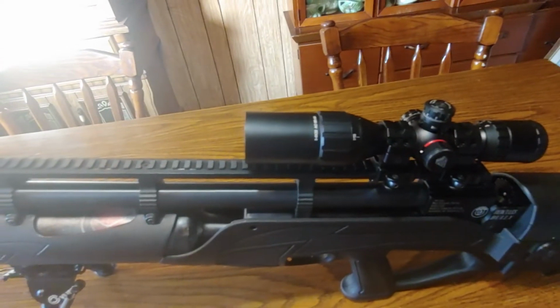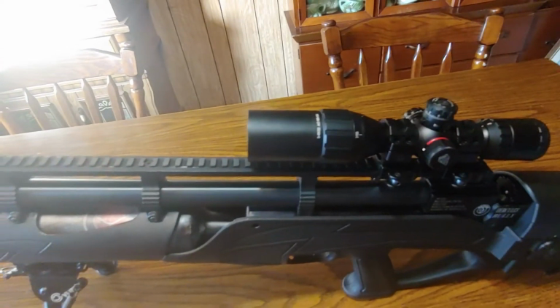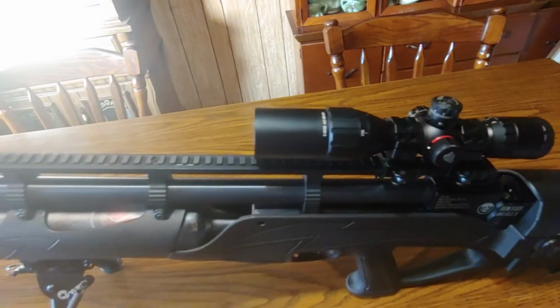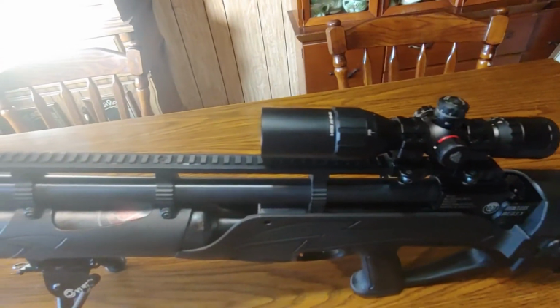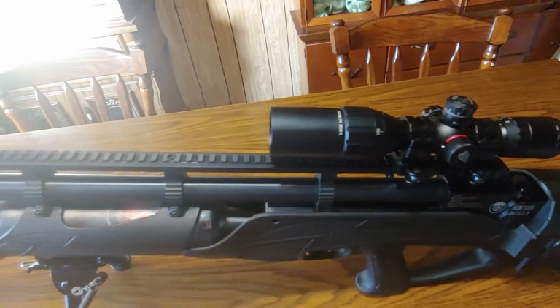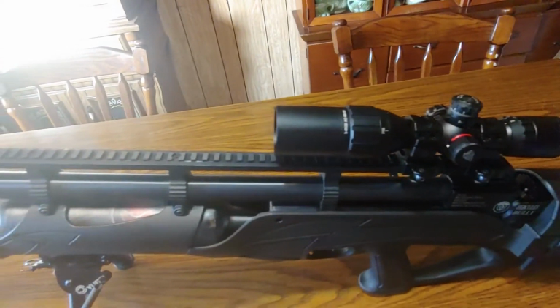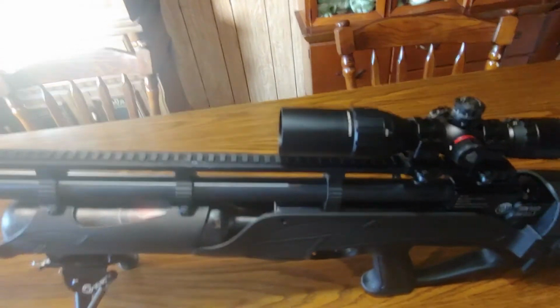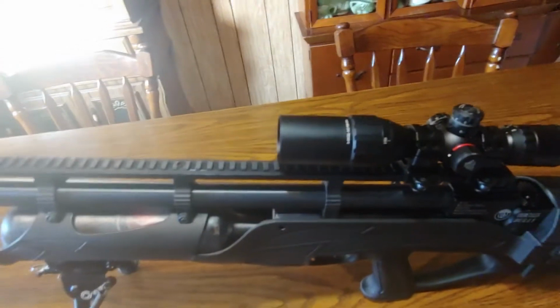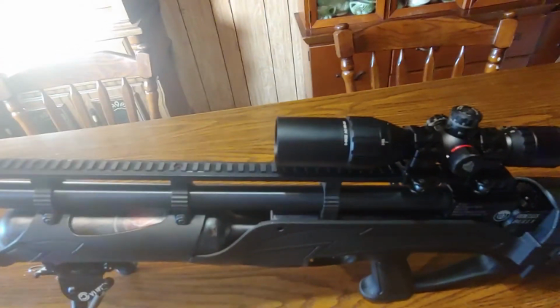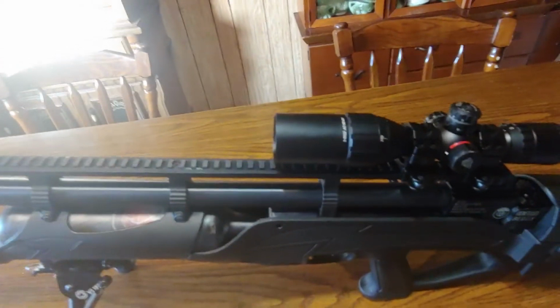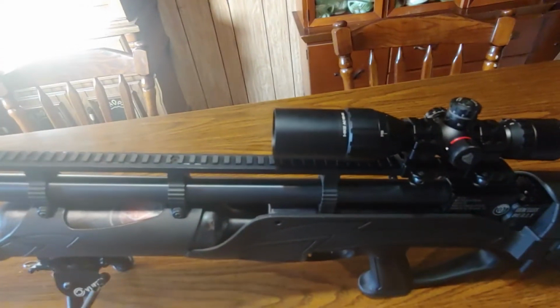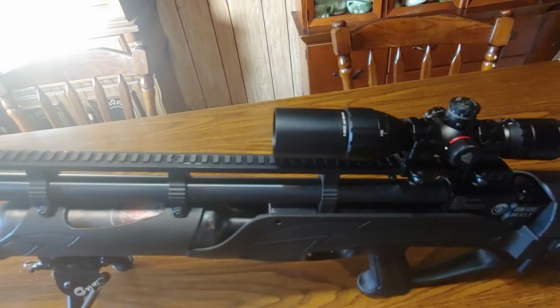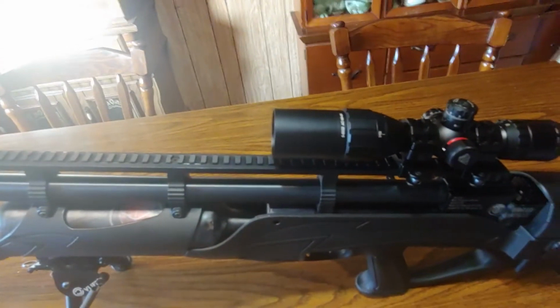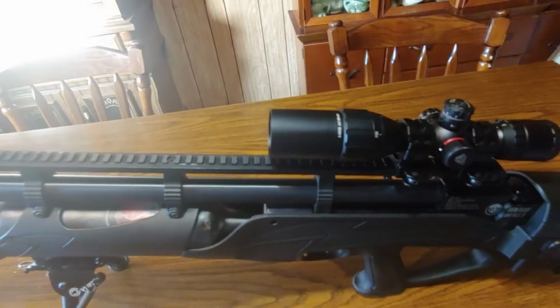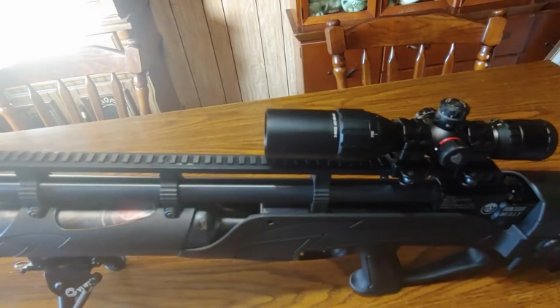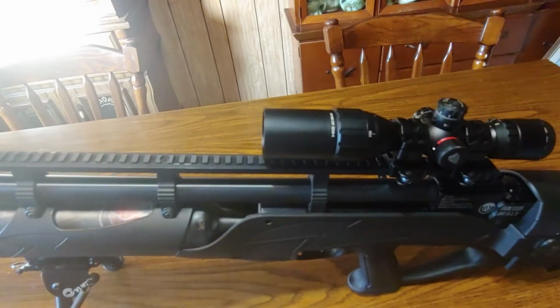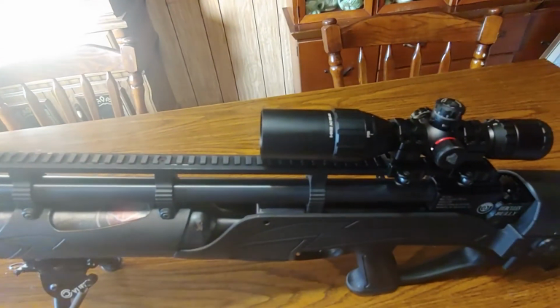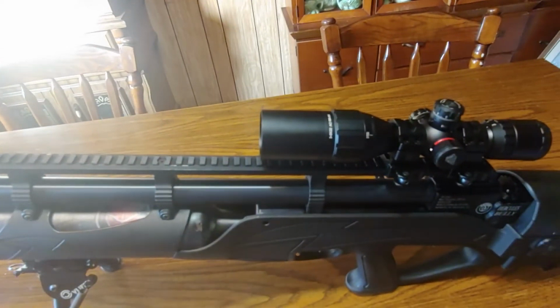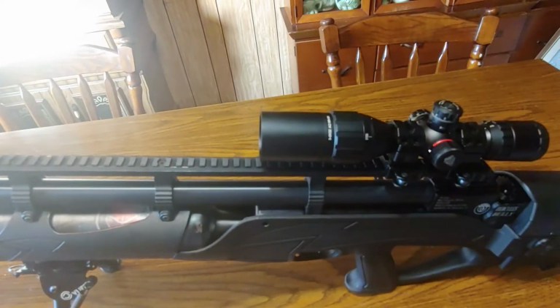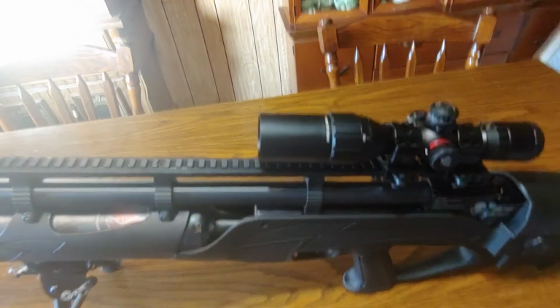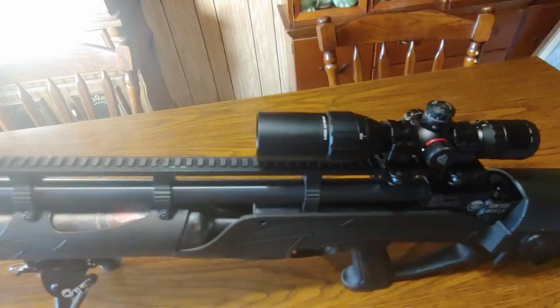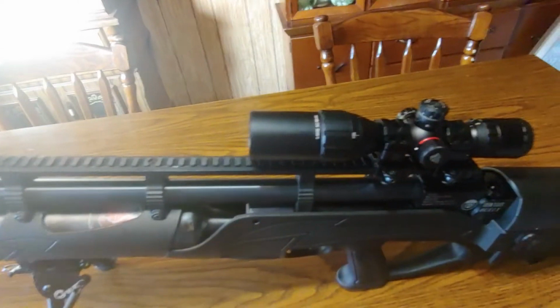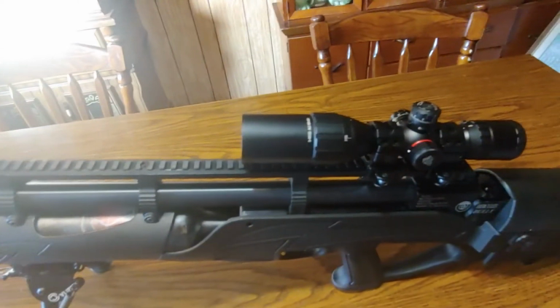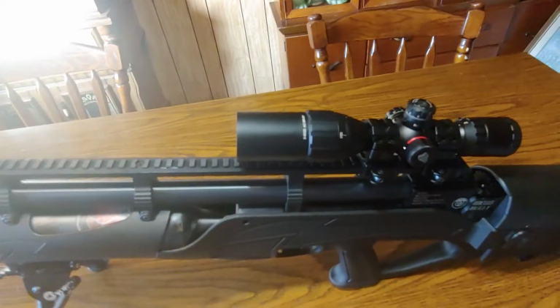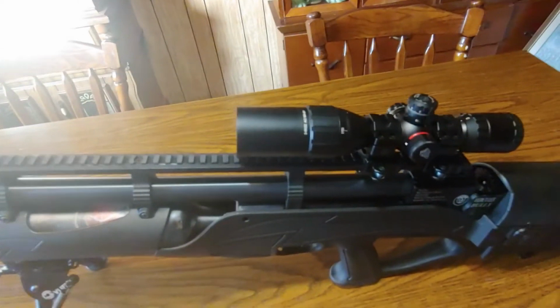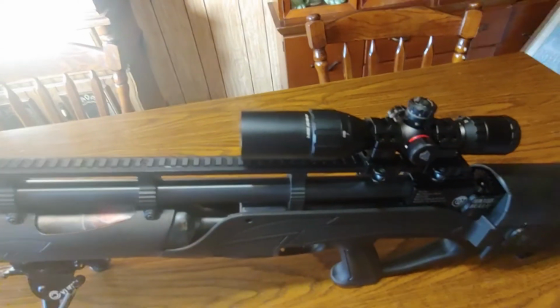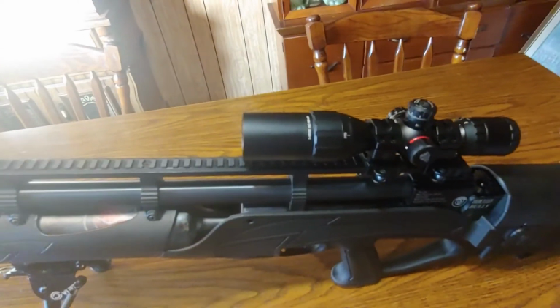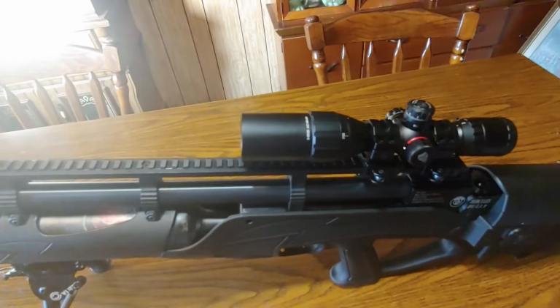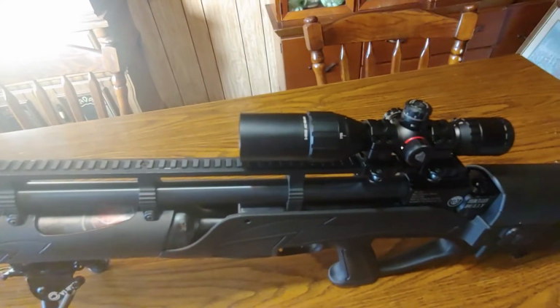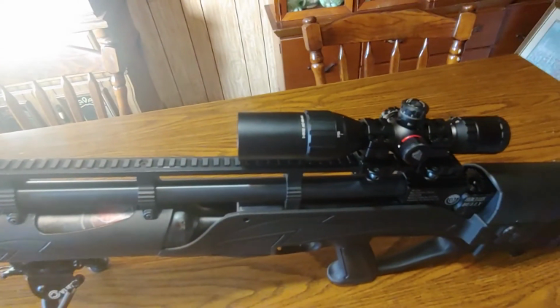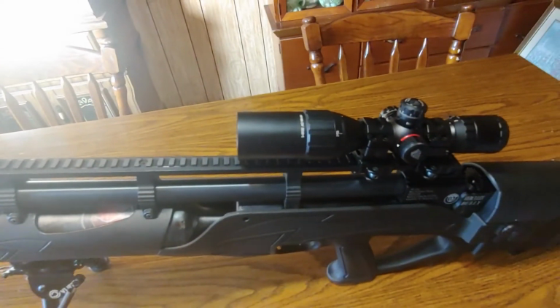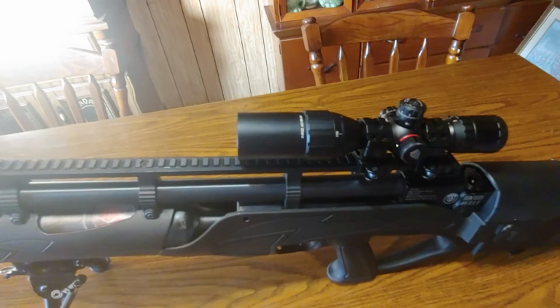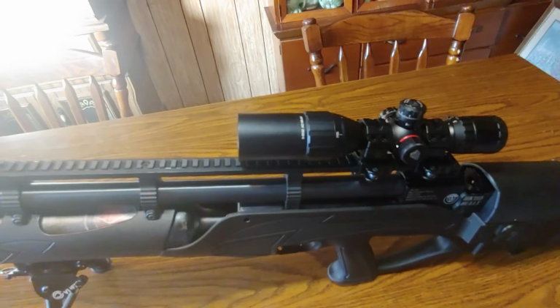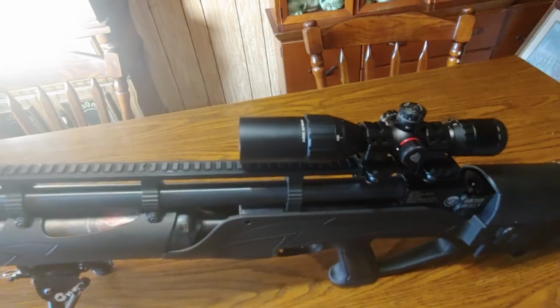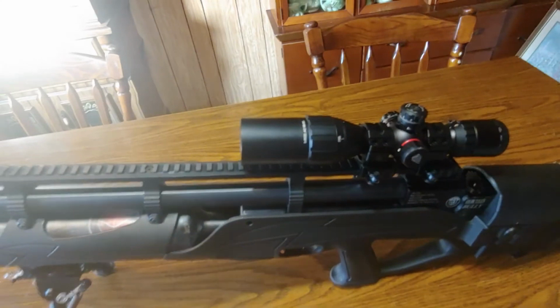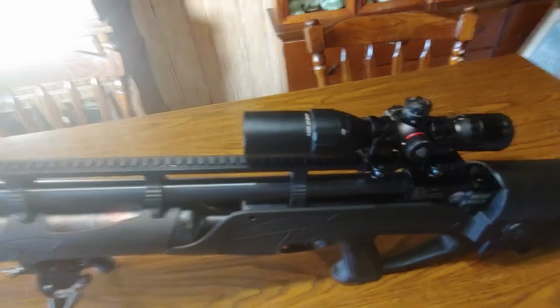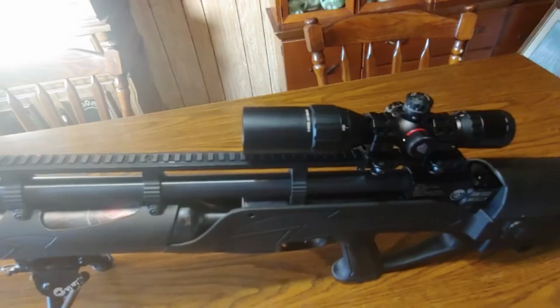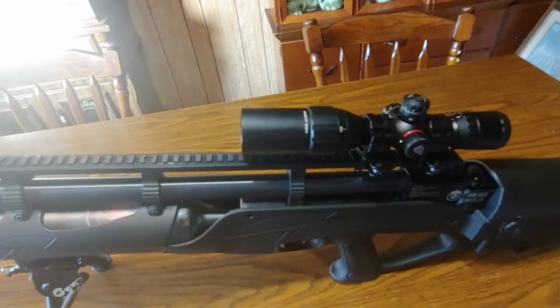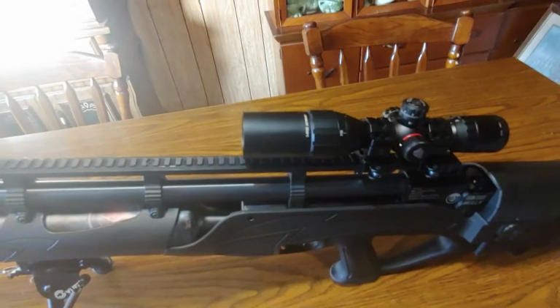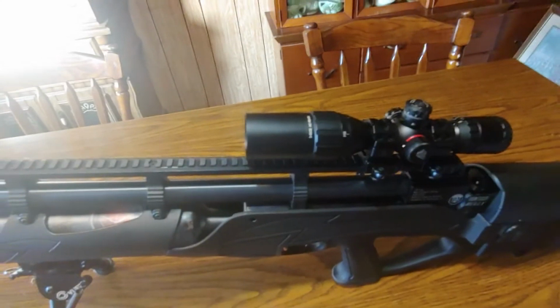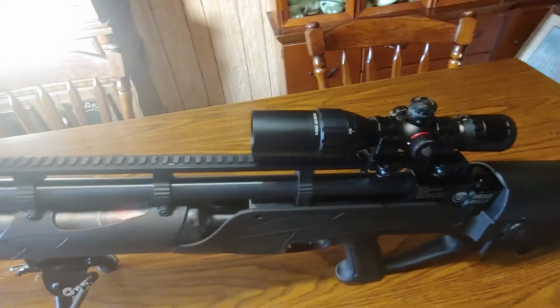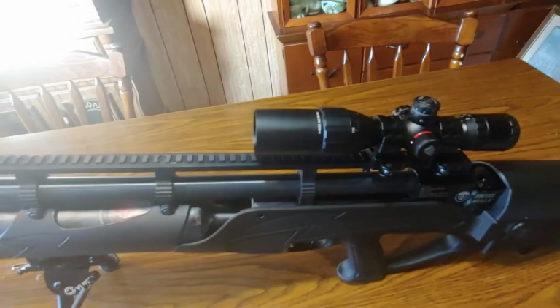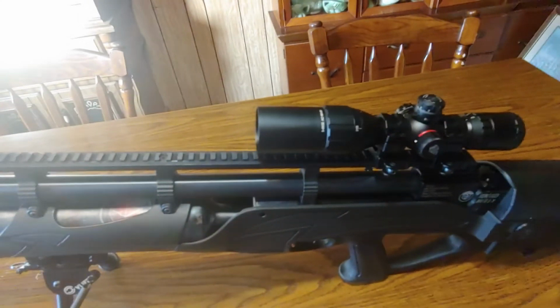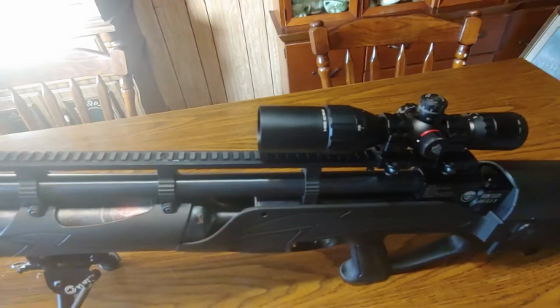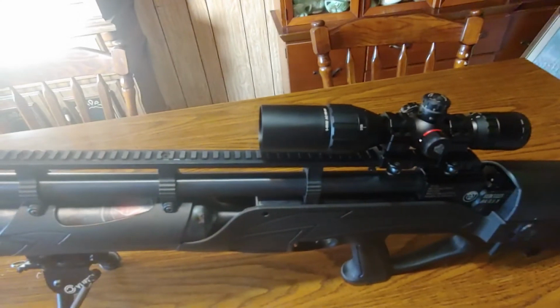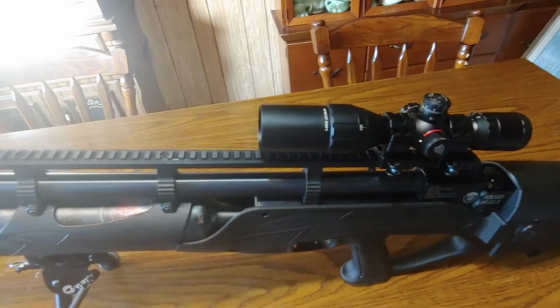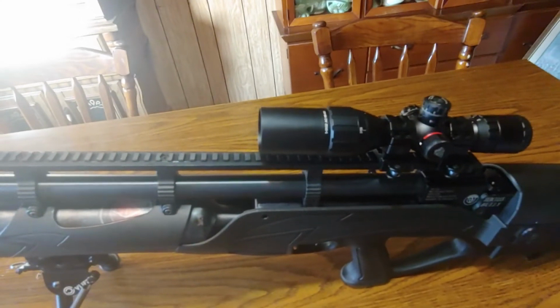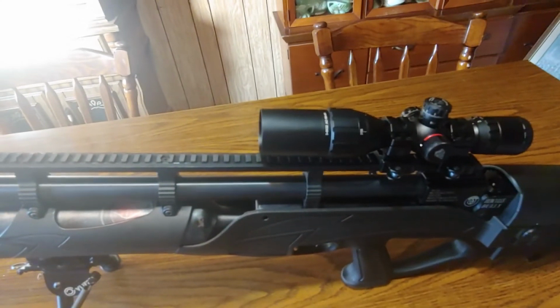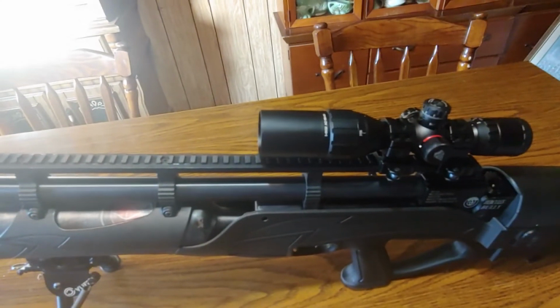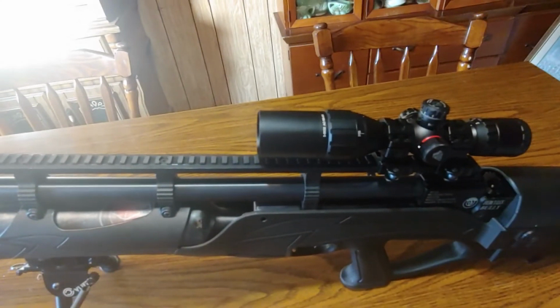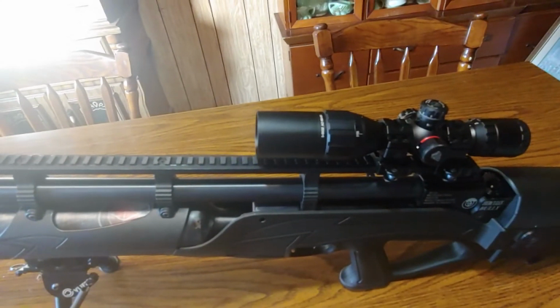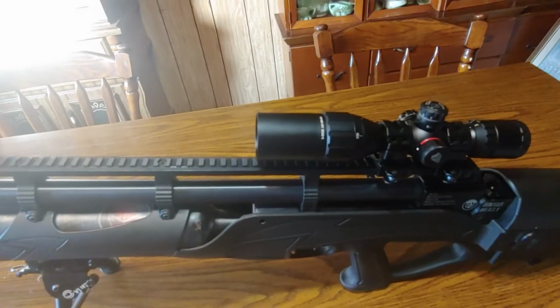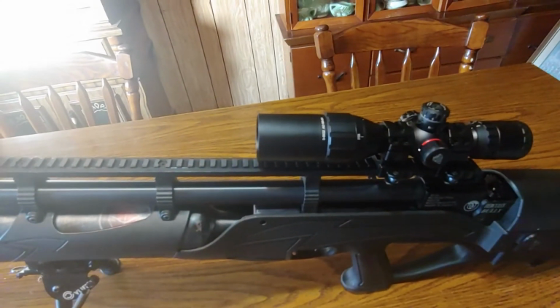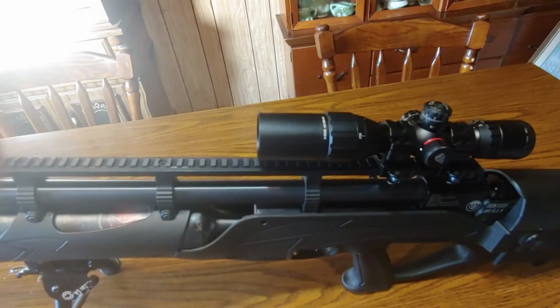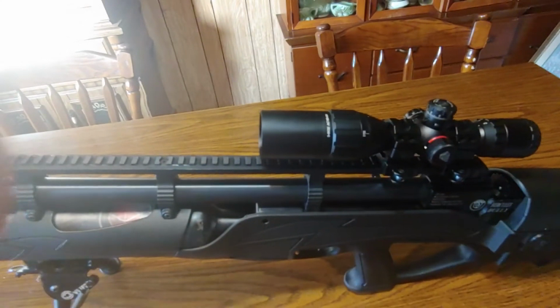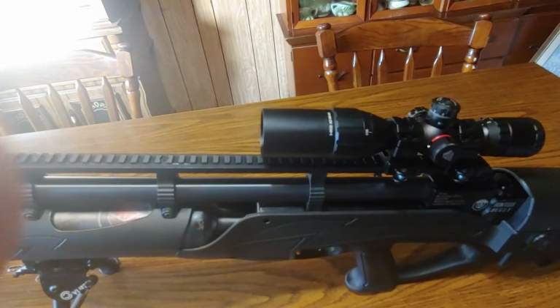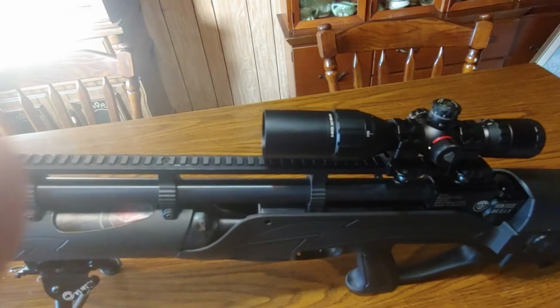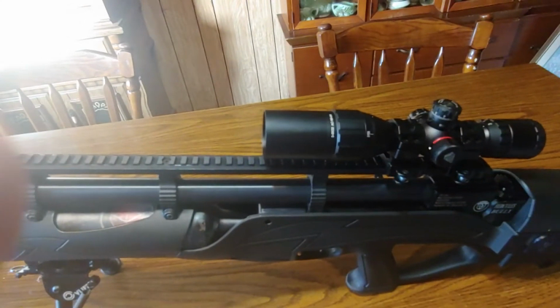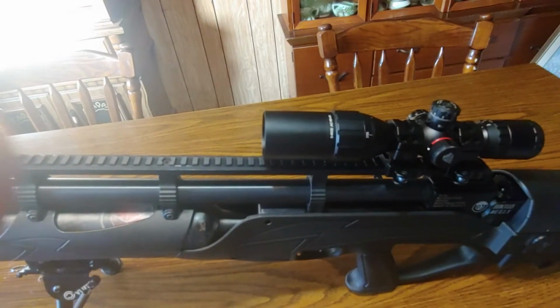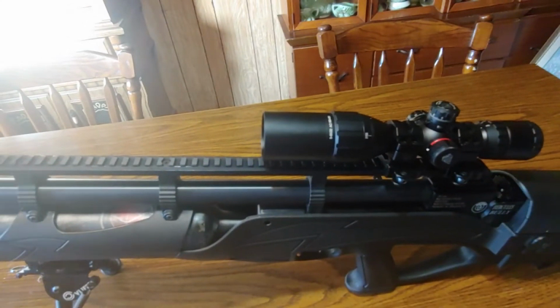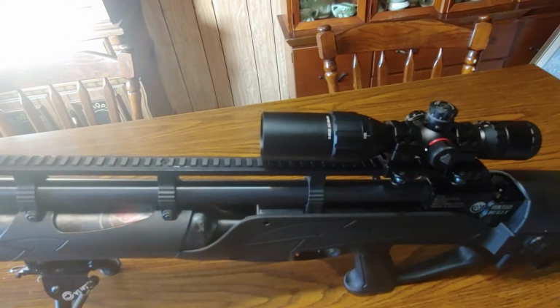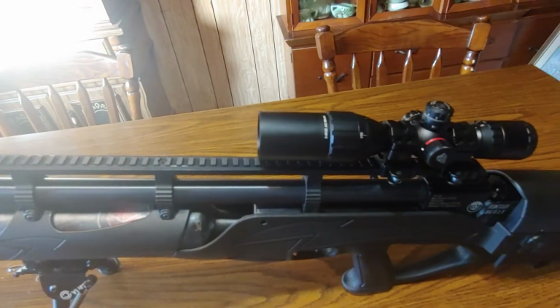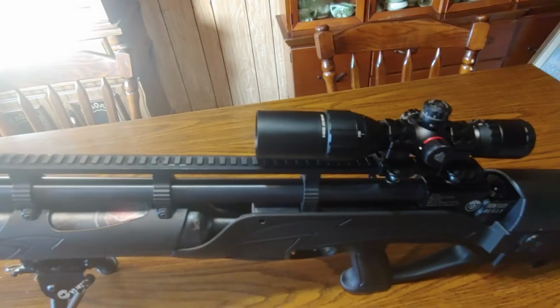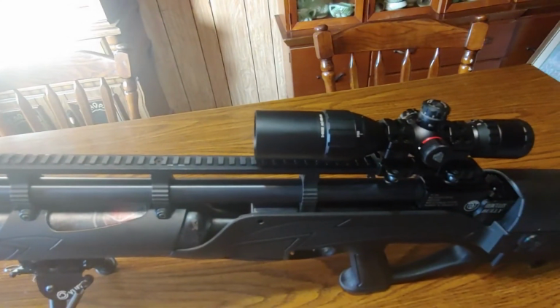This is a 500cc bottle, so you get about 14 shots out of it before you have to refill it. This thing is an air hog.